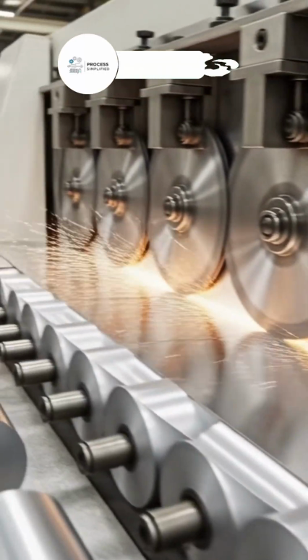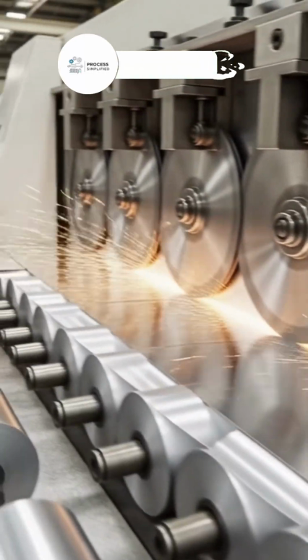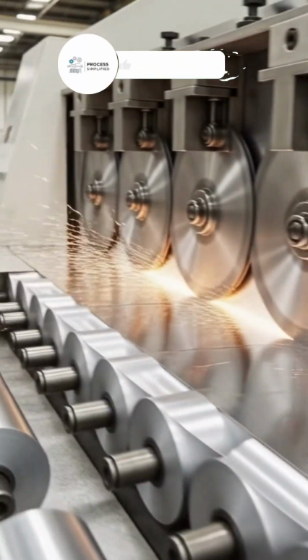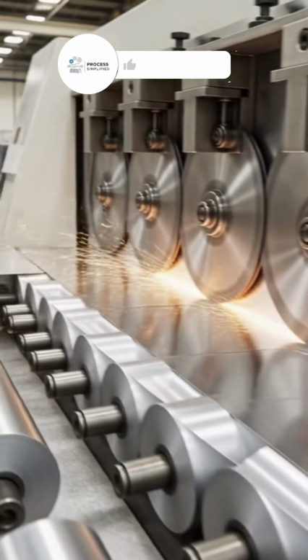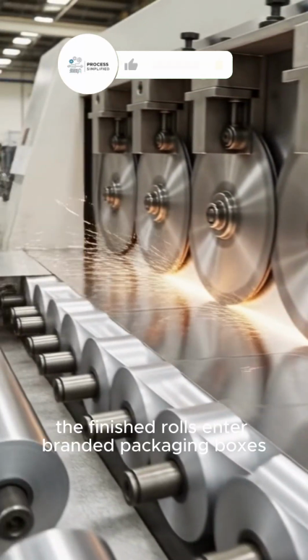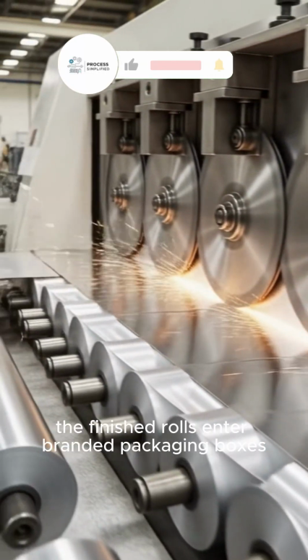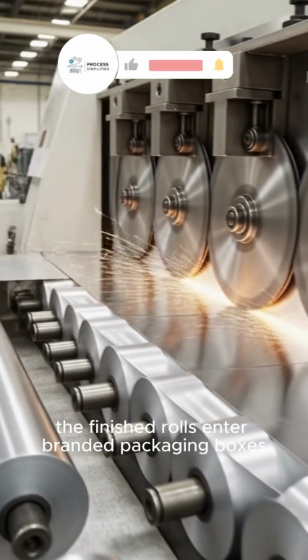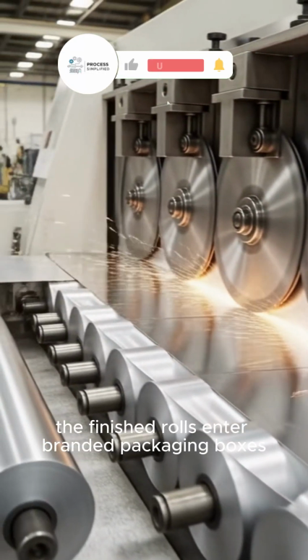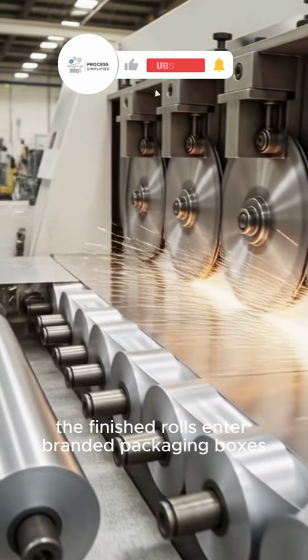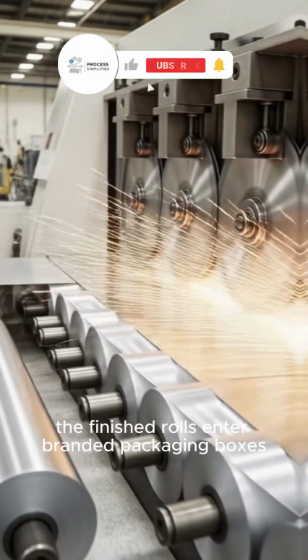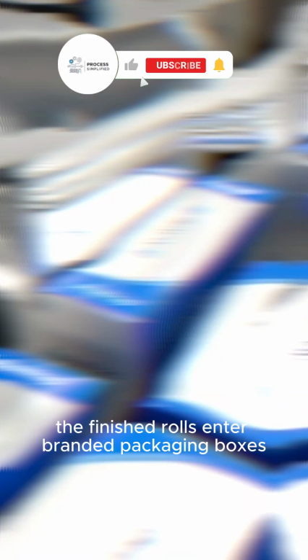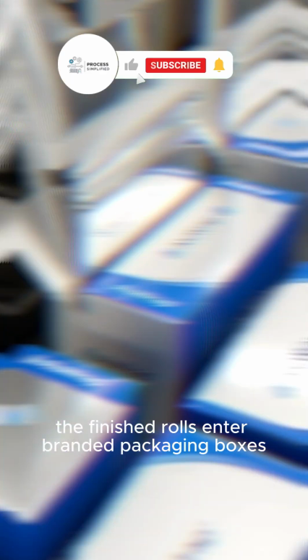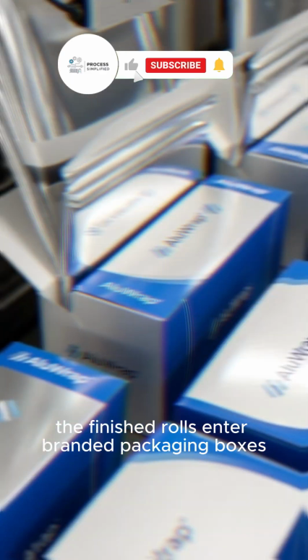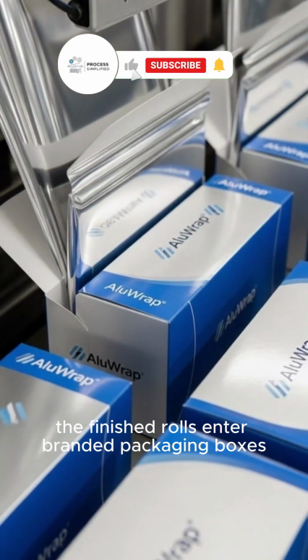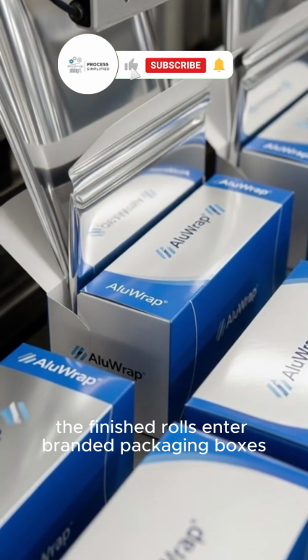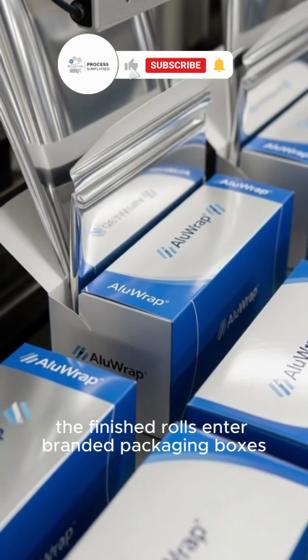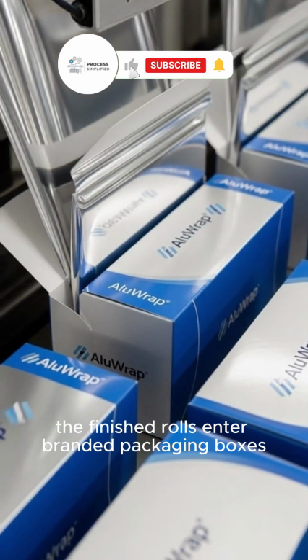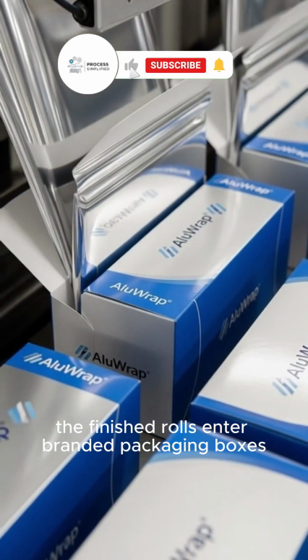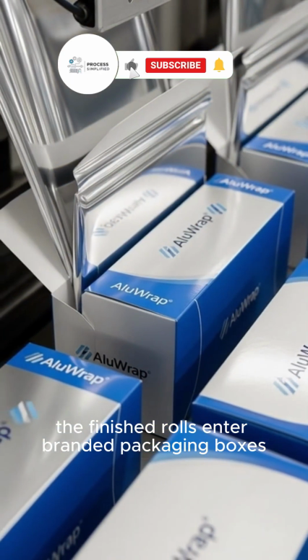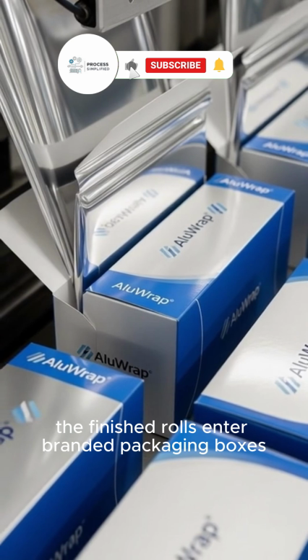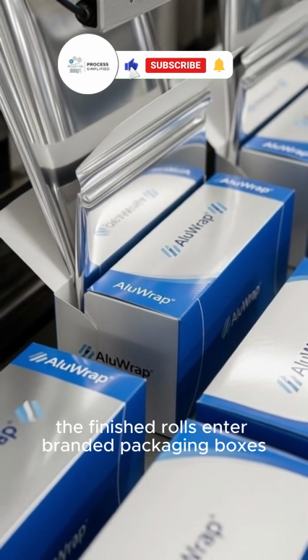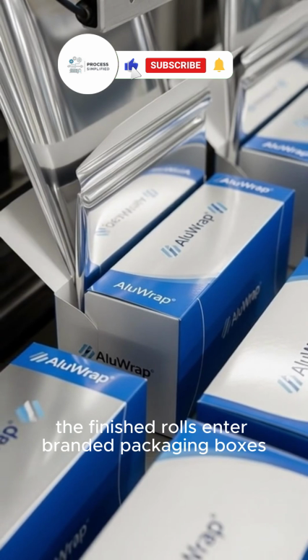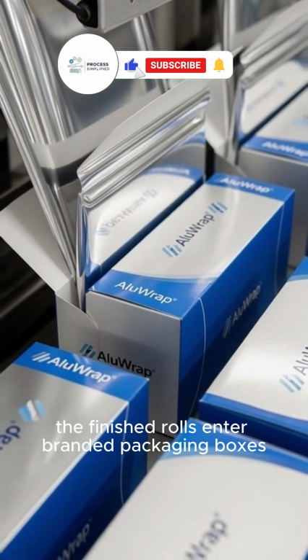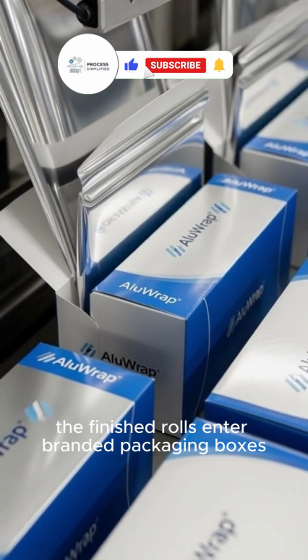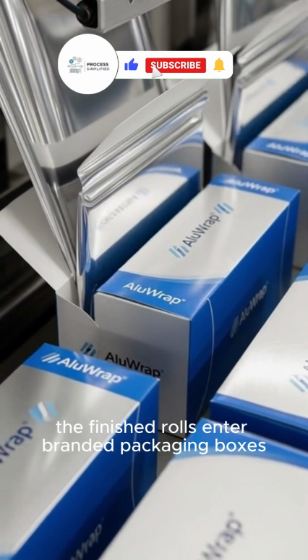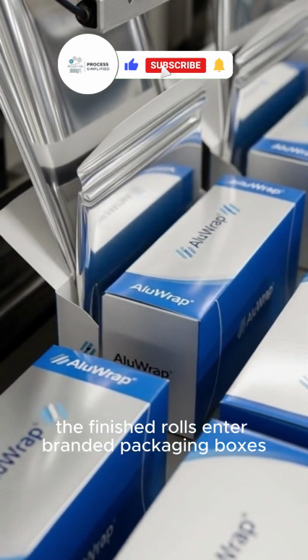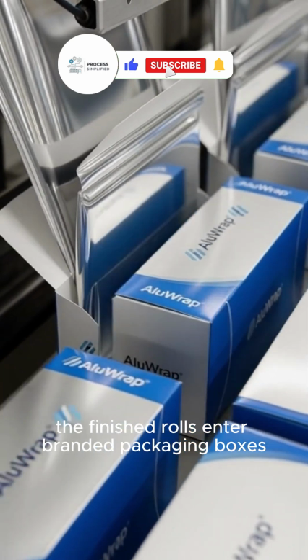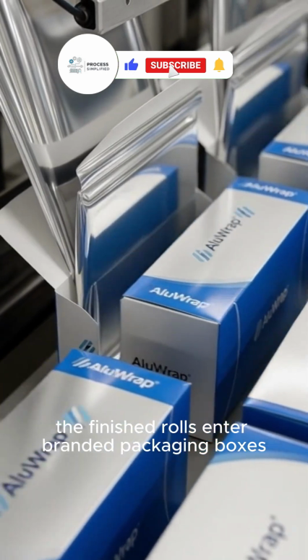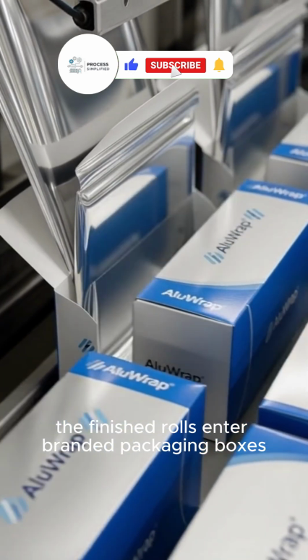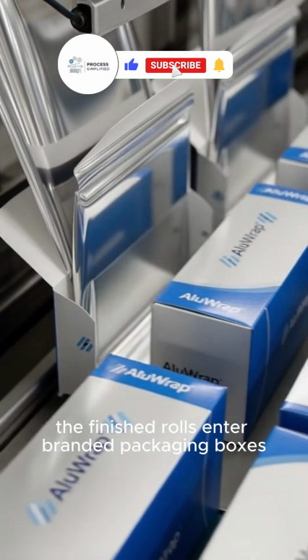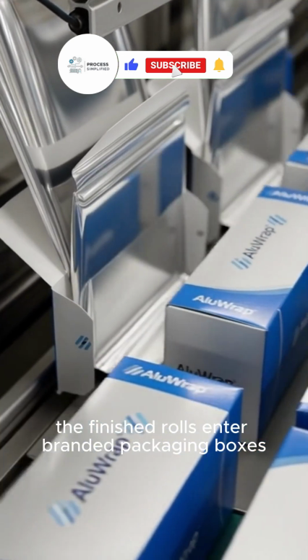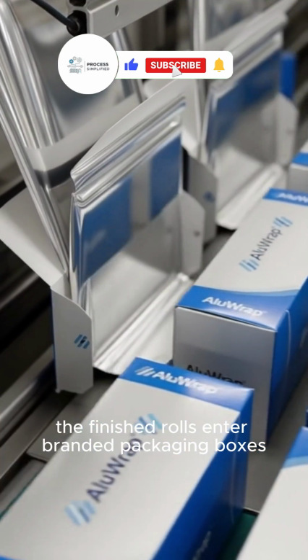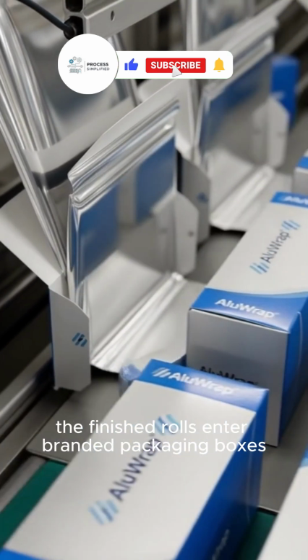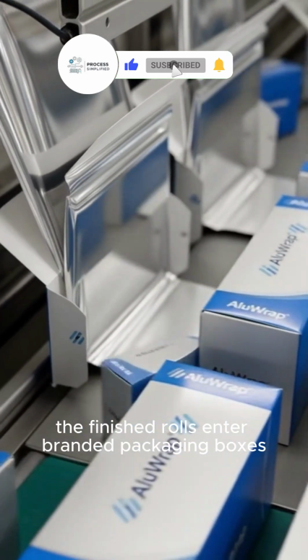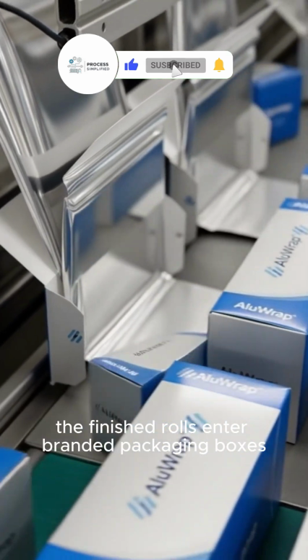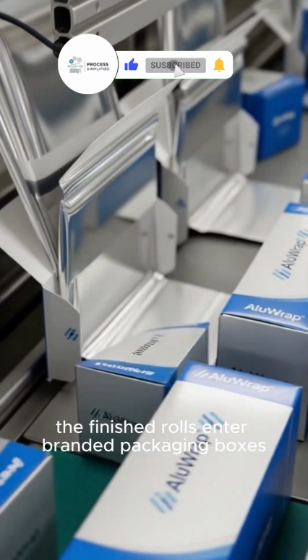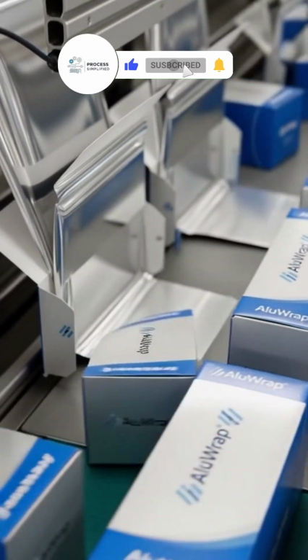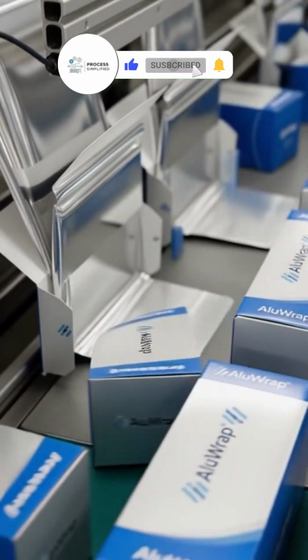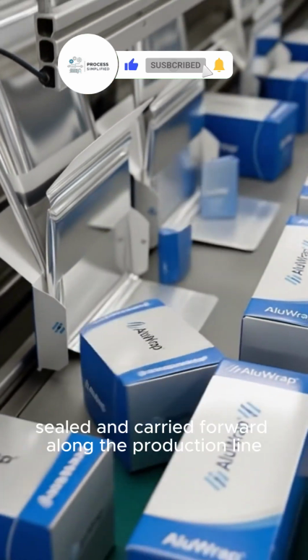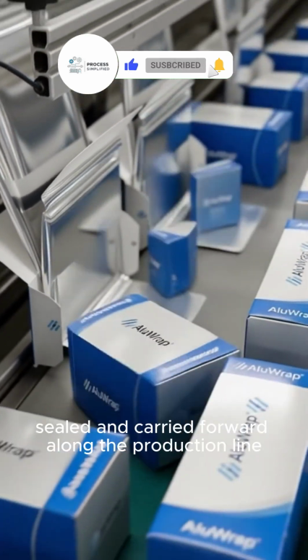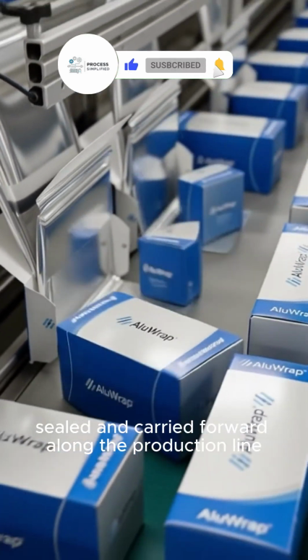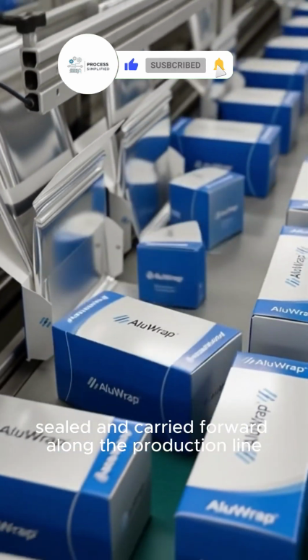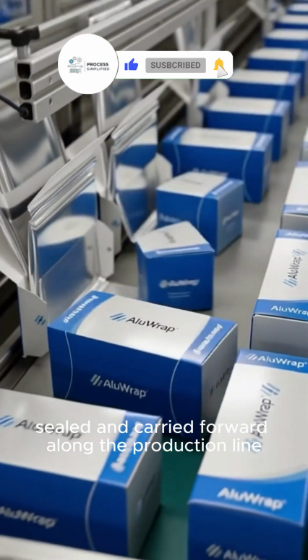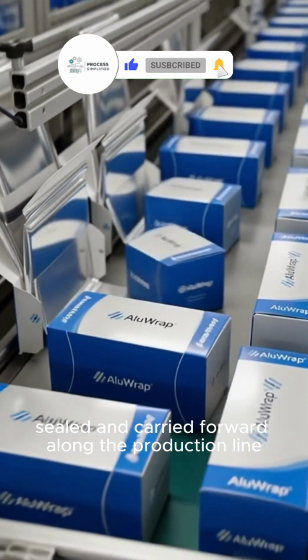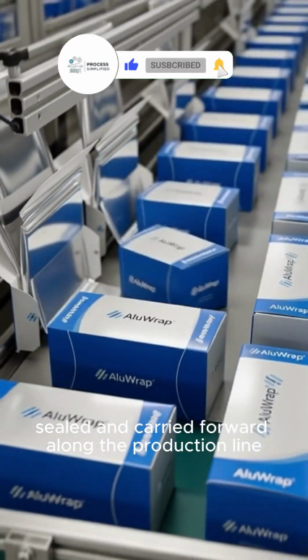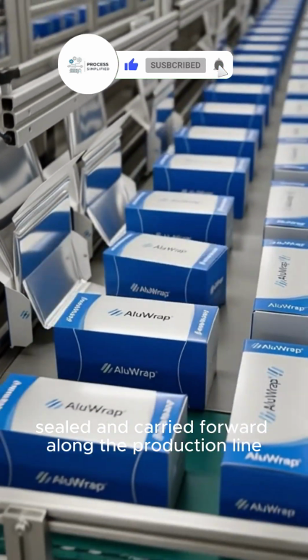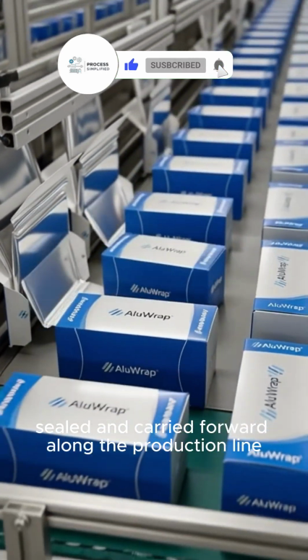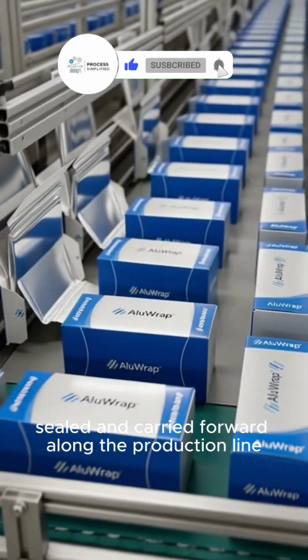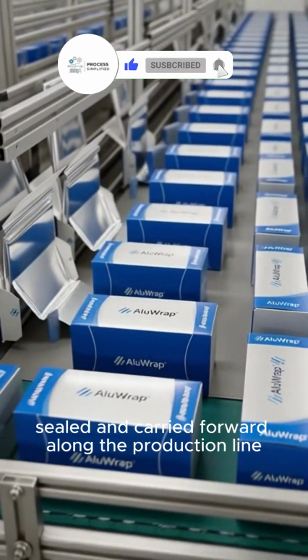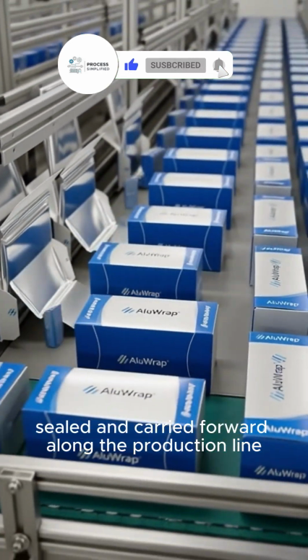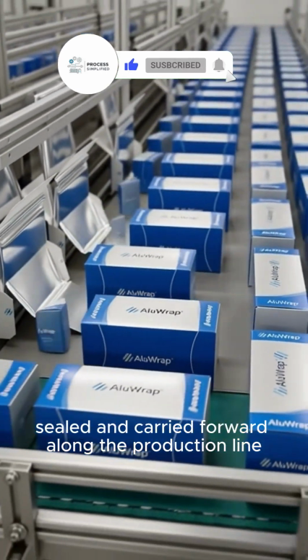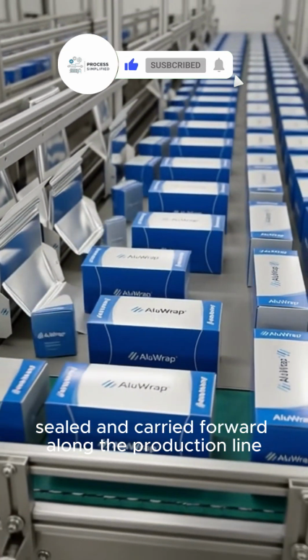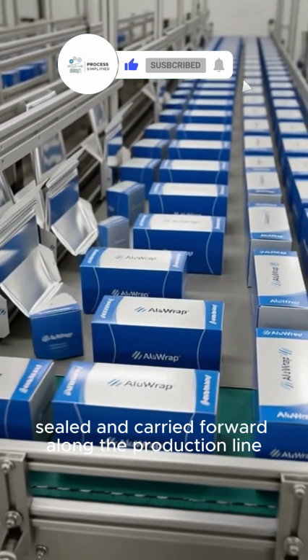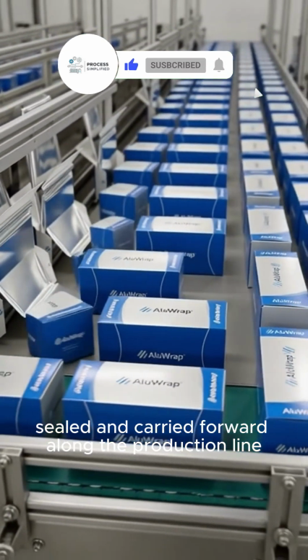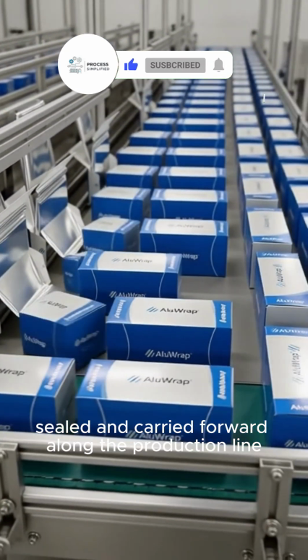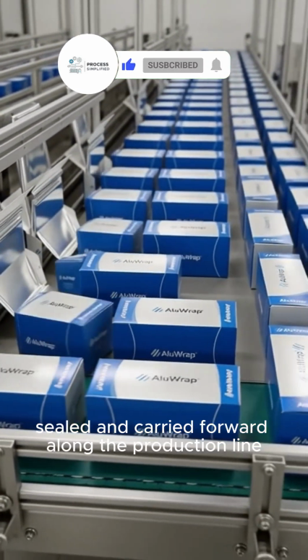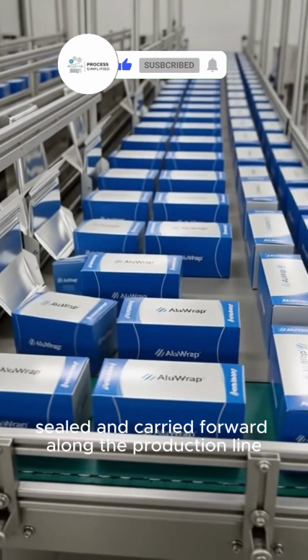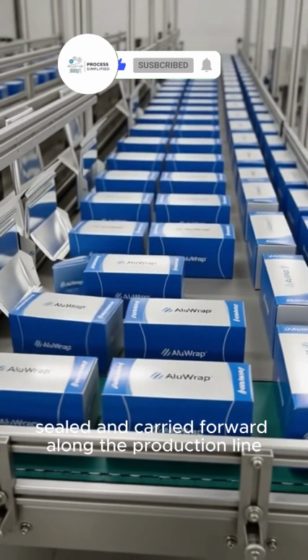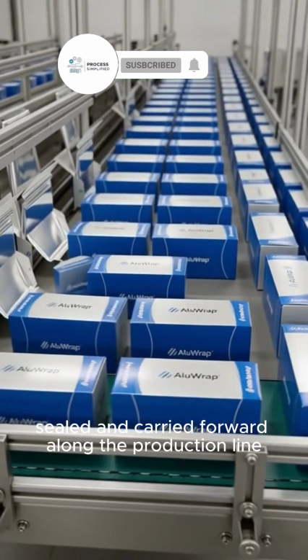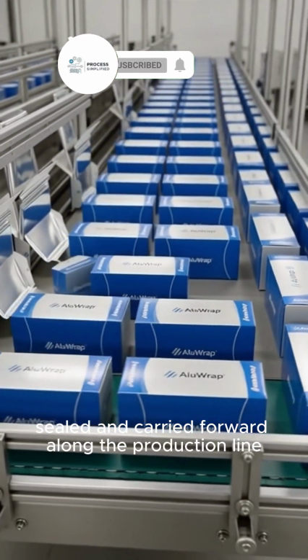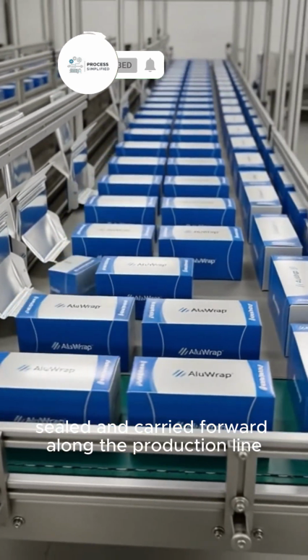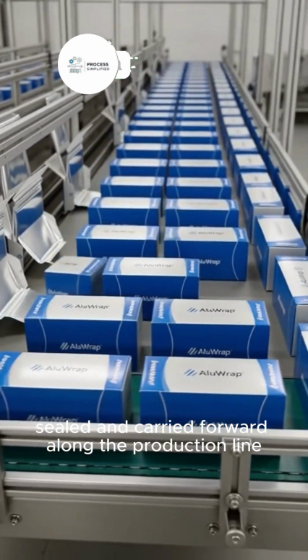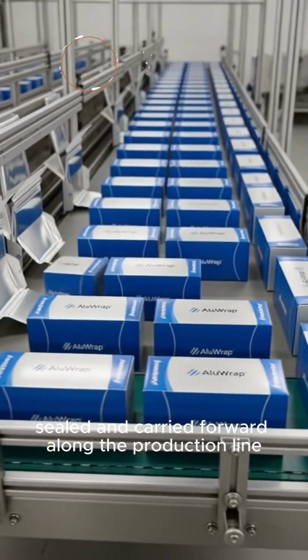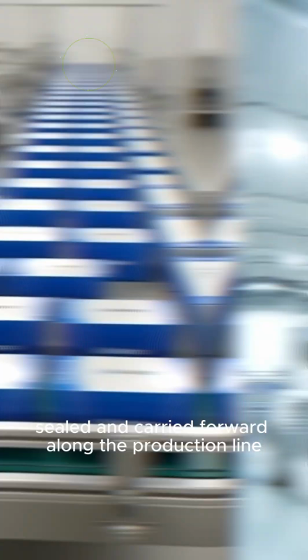The finished rolls enter branded packaging boxes, sealed and carried forward along the production line.